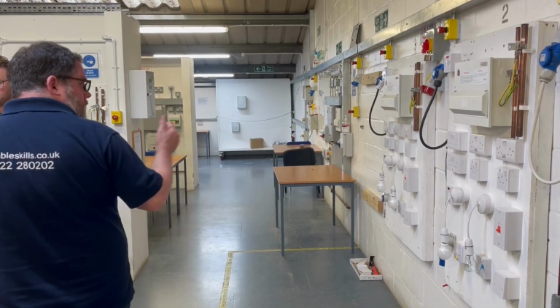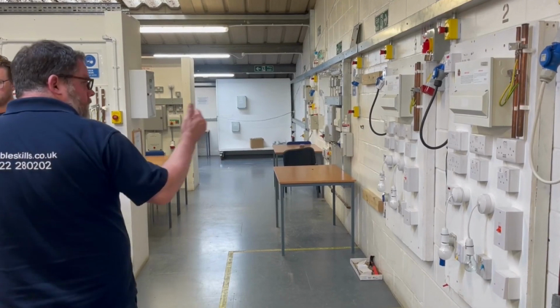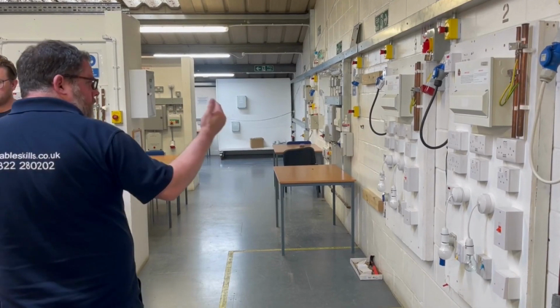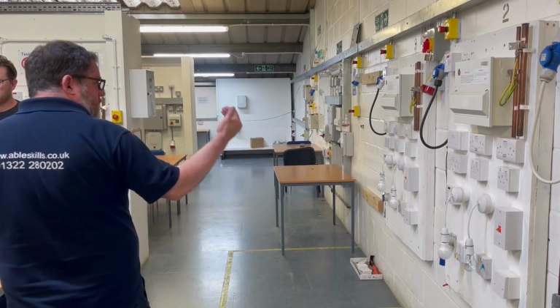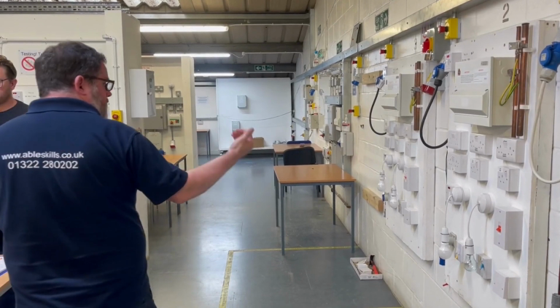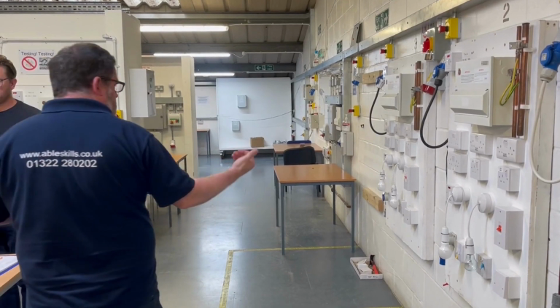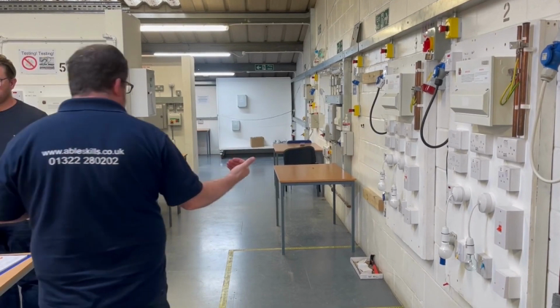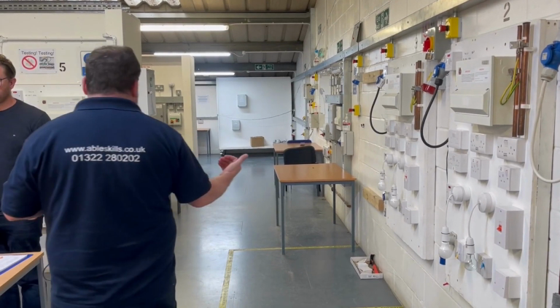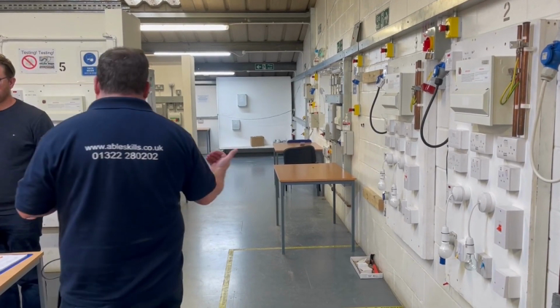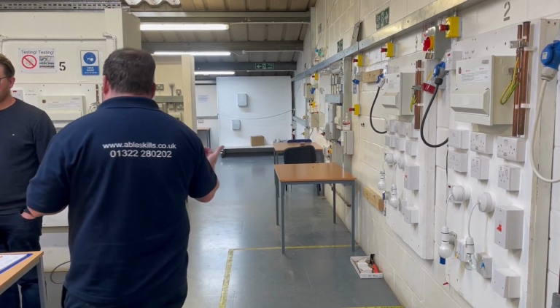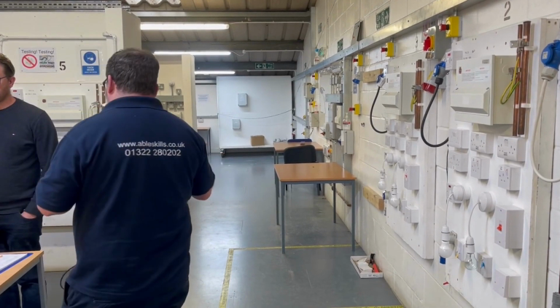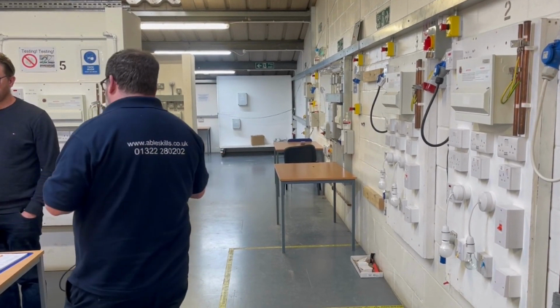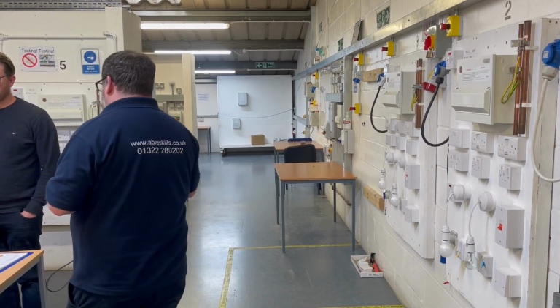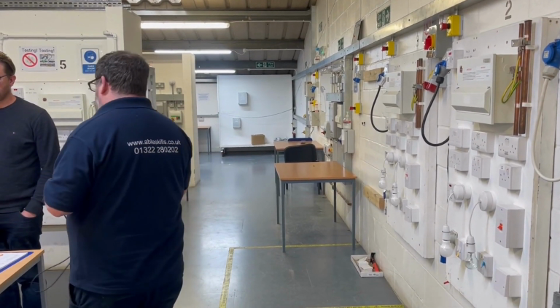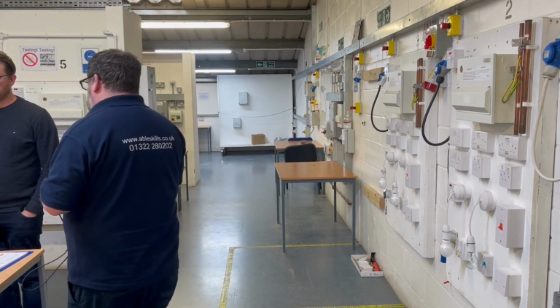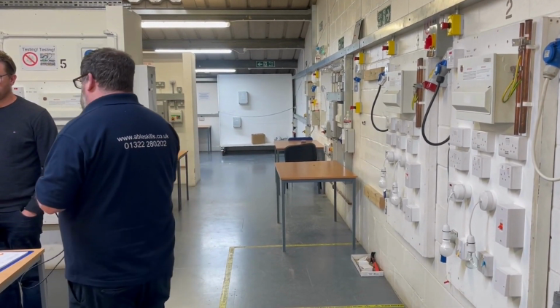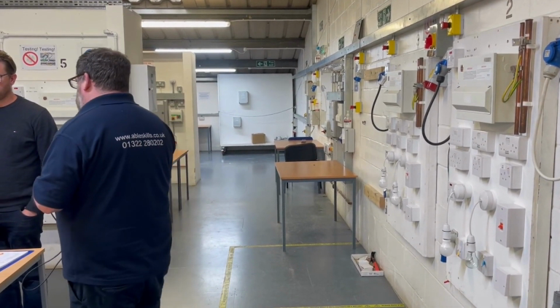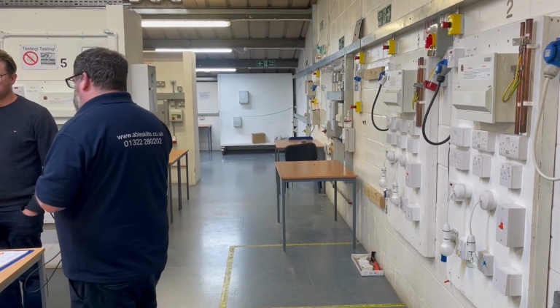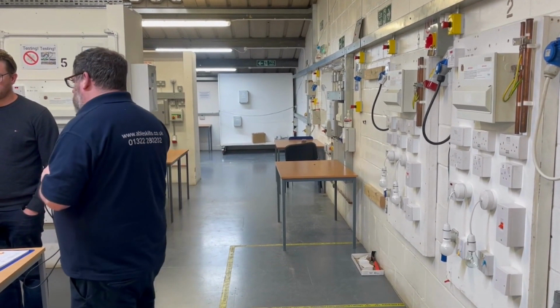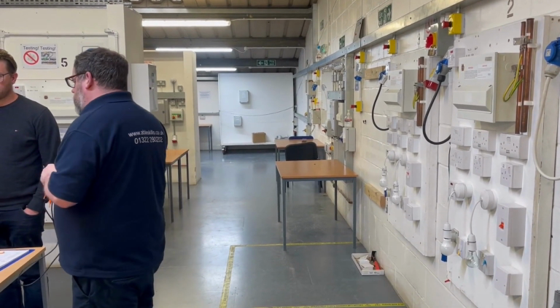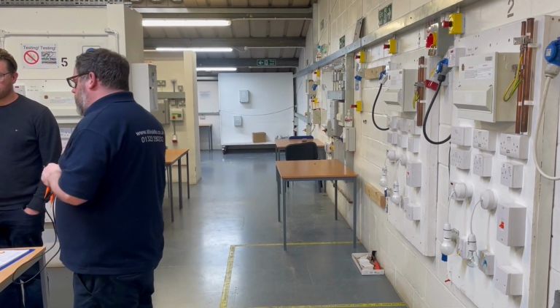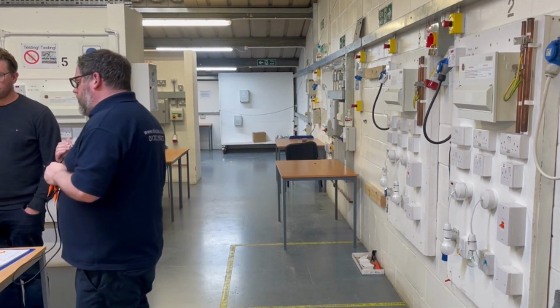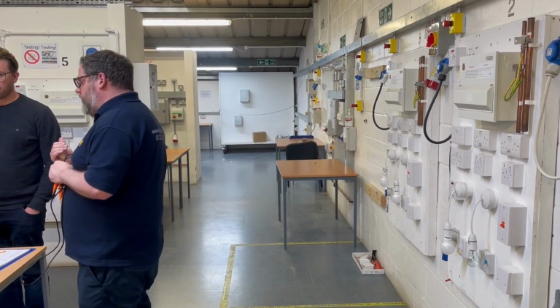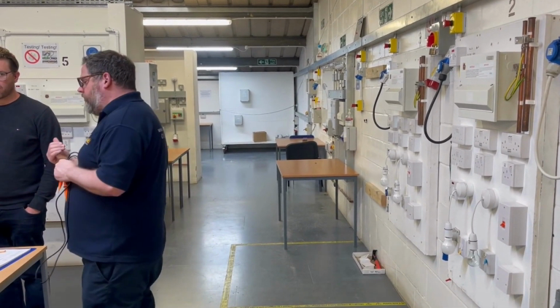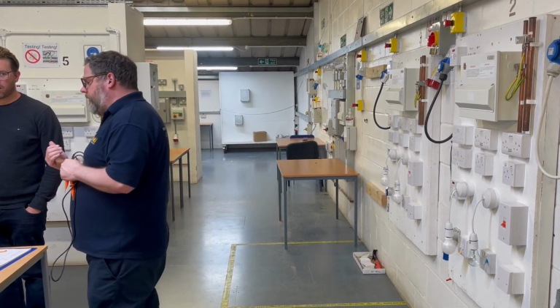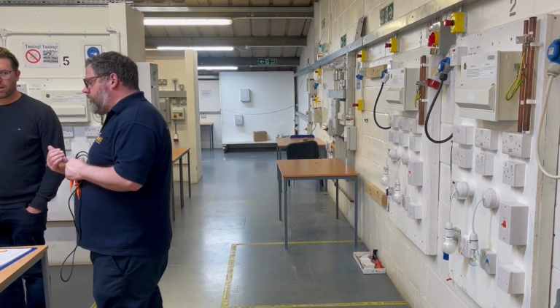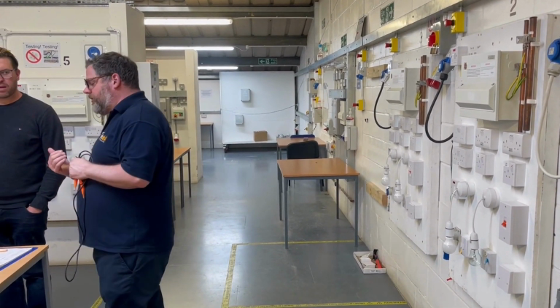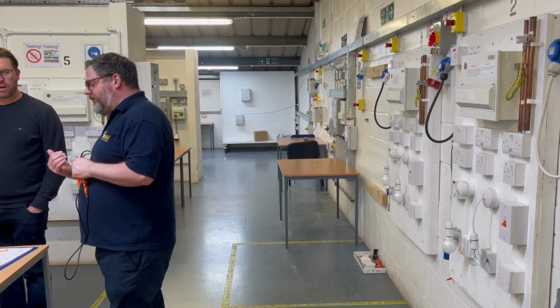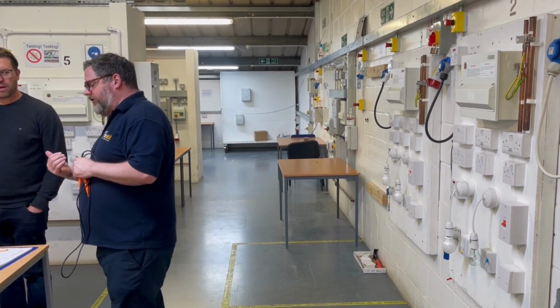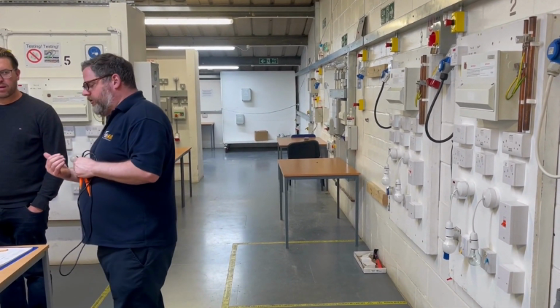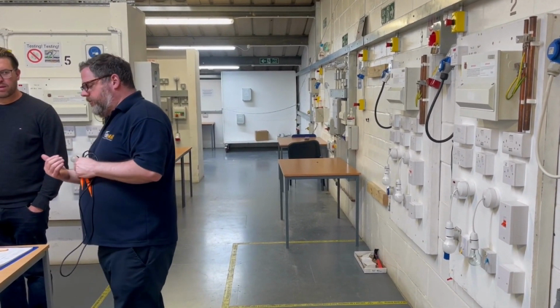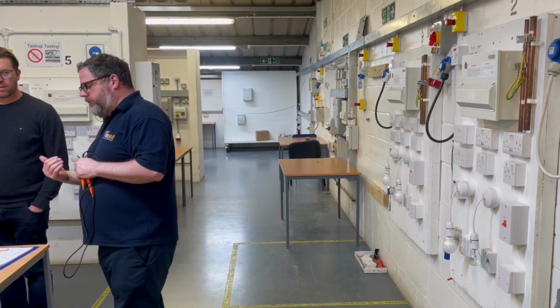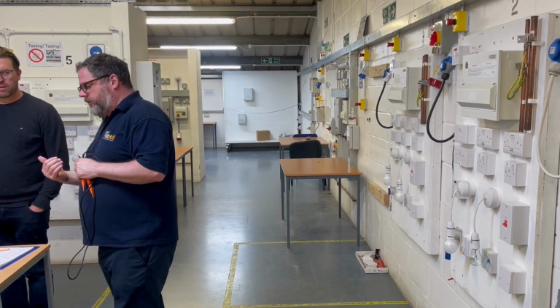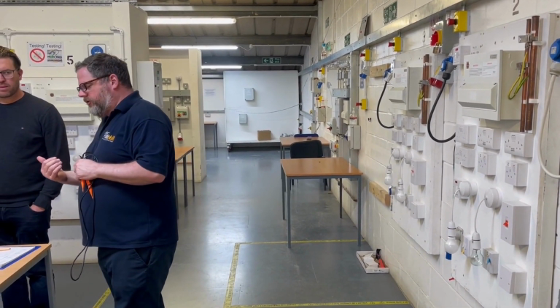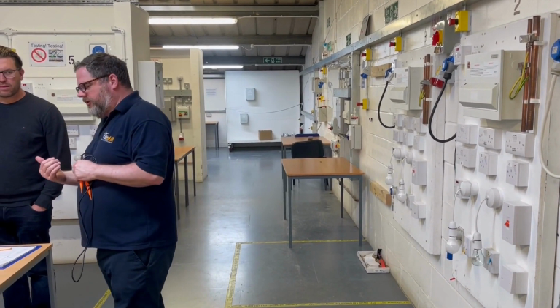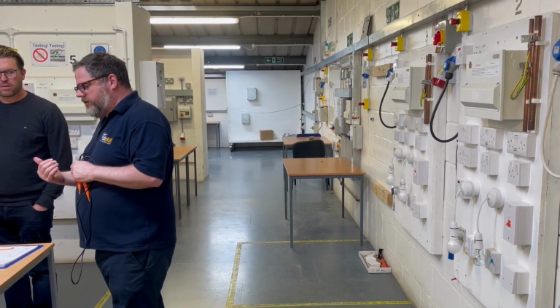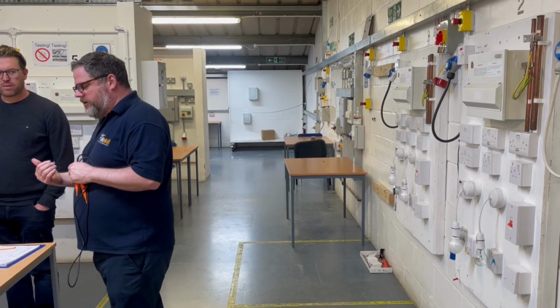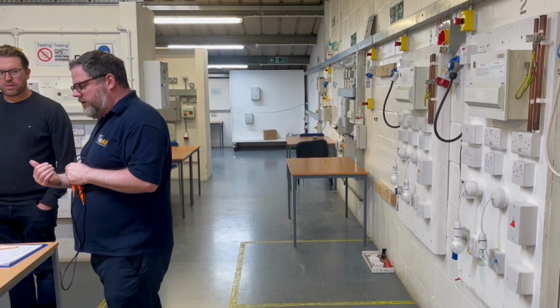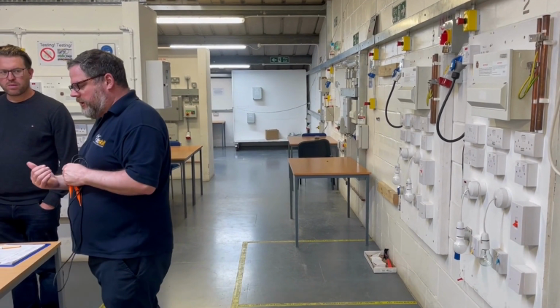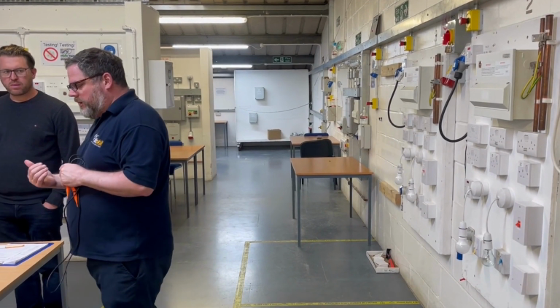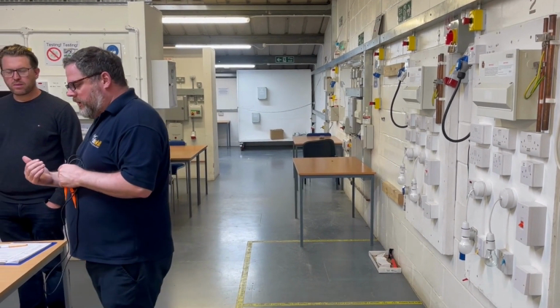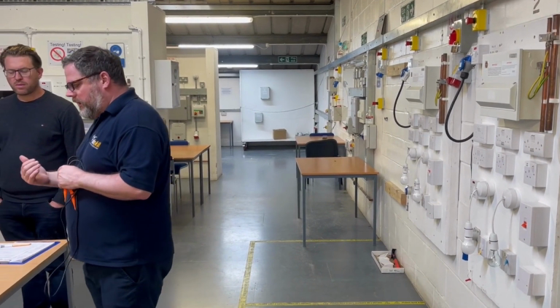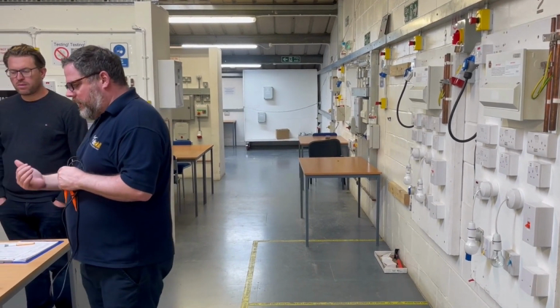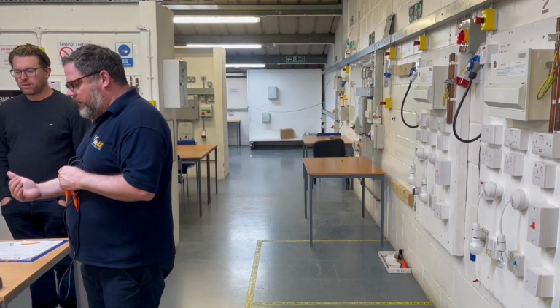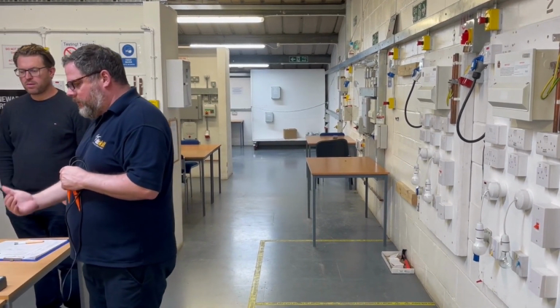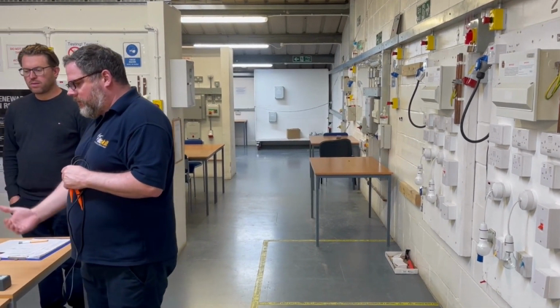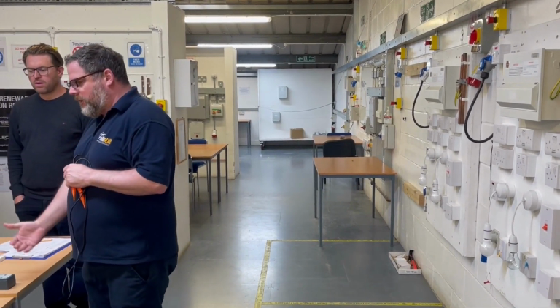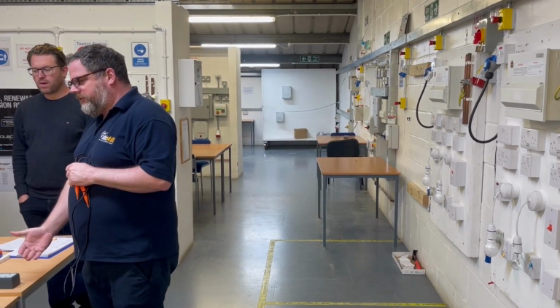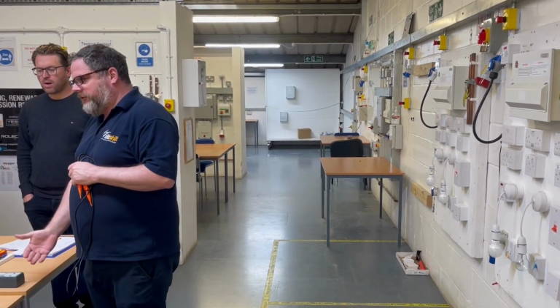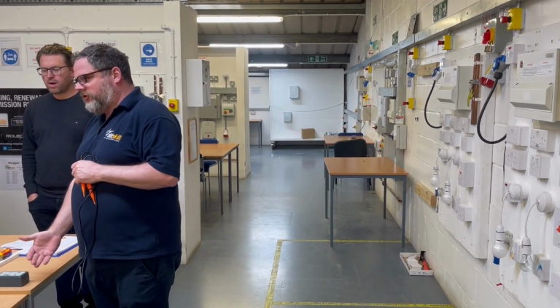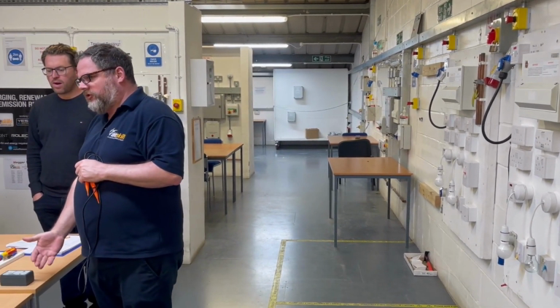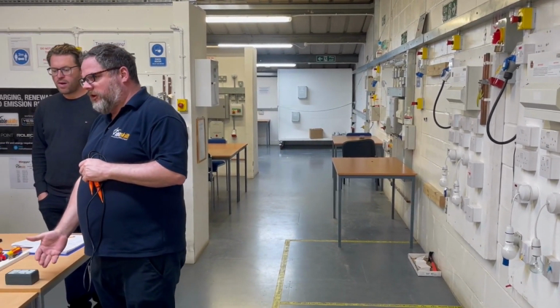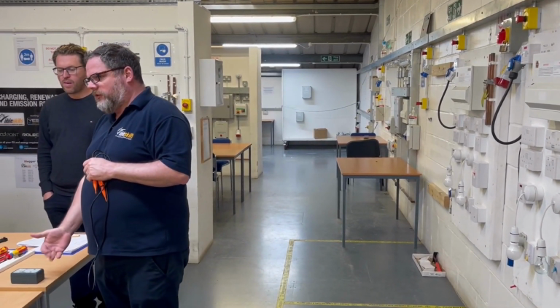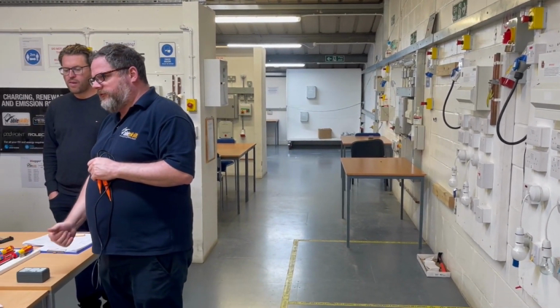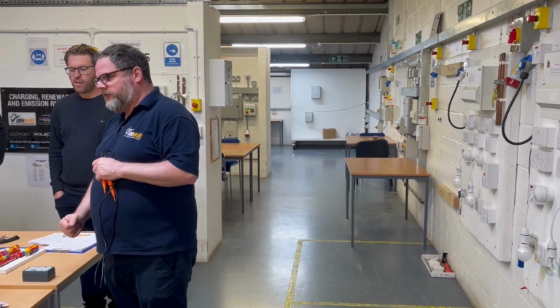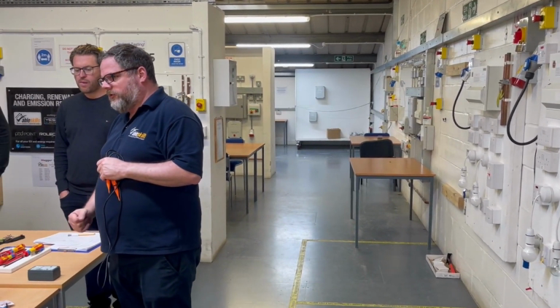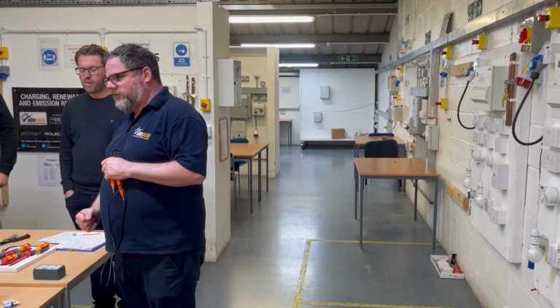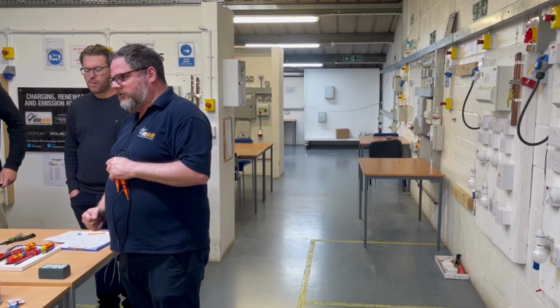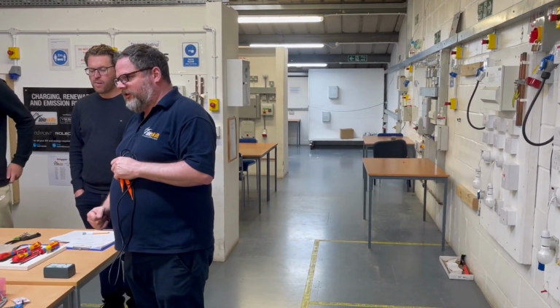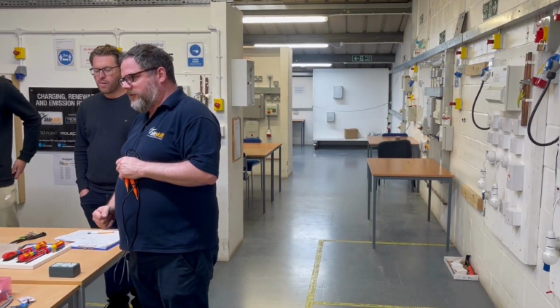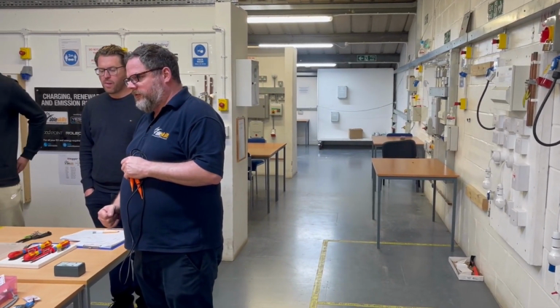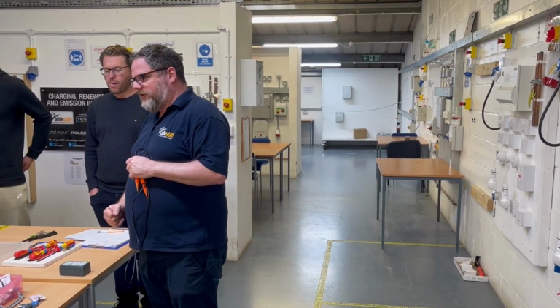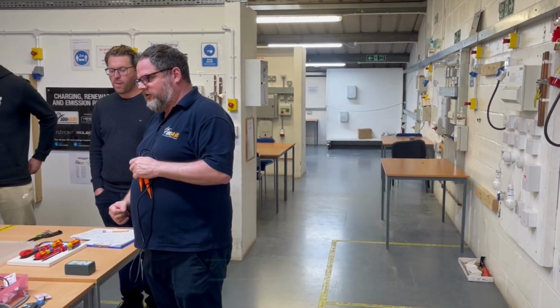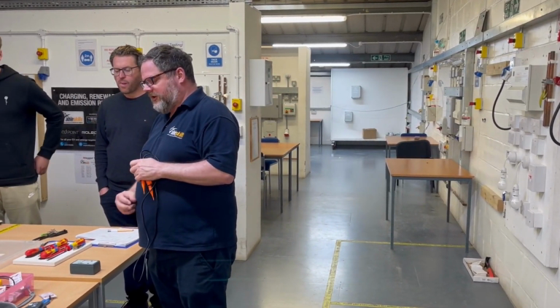We're going straight to the inspection and testing procedure. We're going to firstly go through safe isolation.